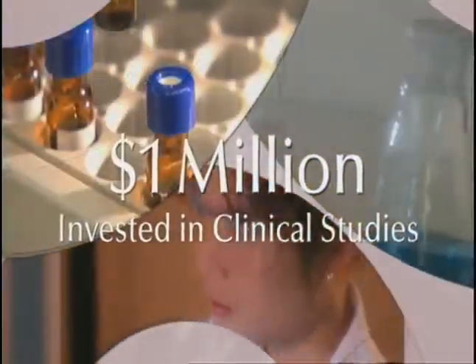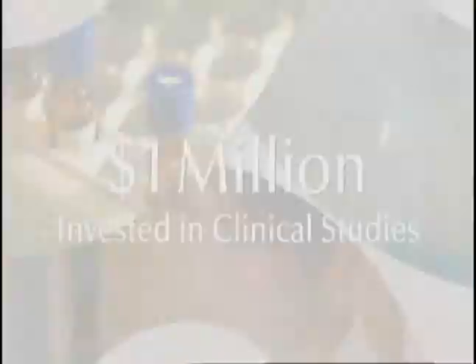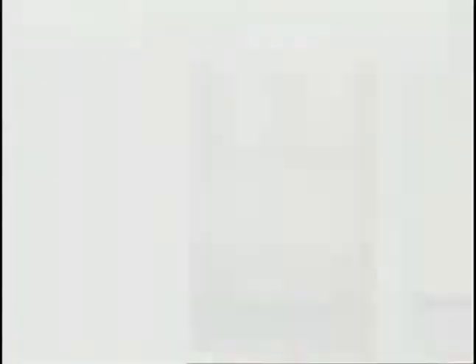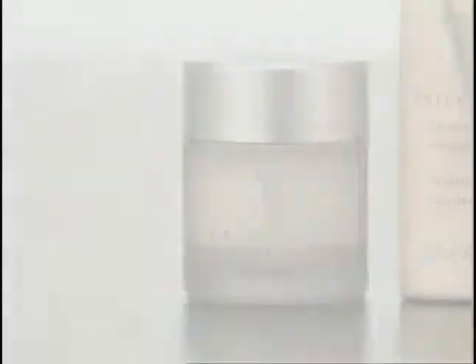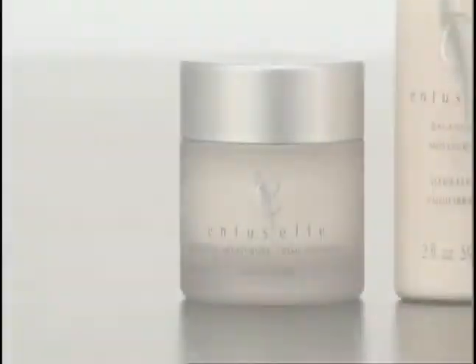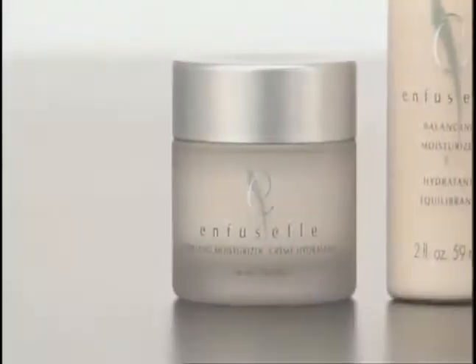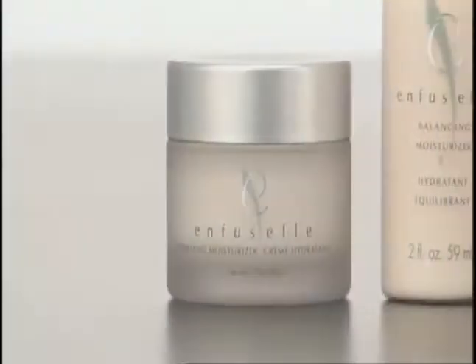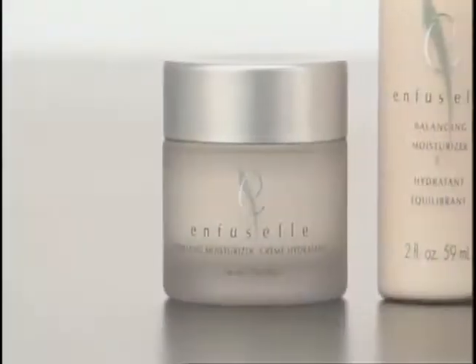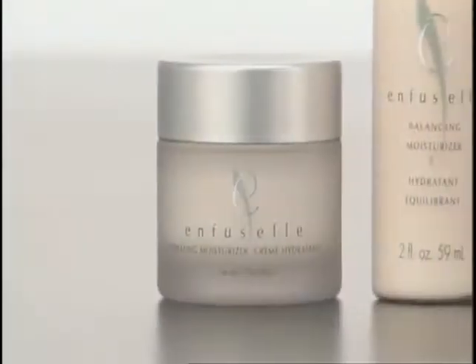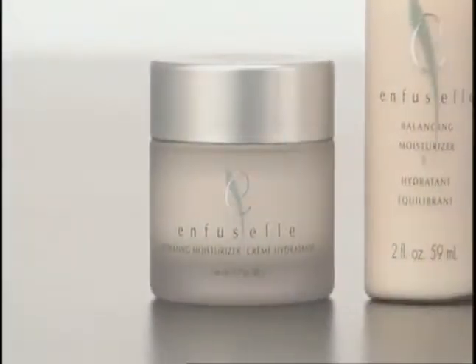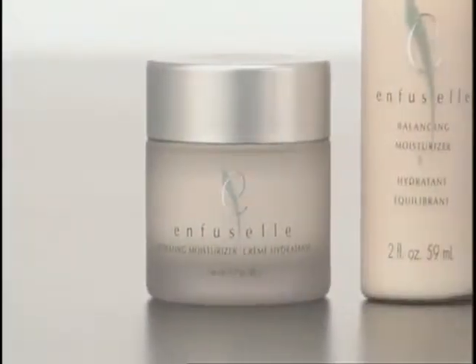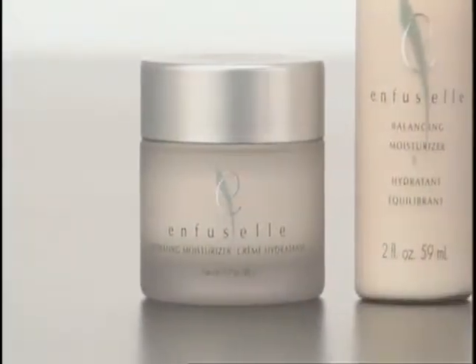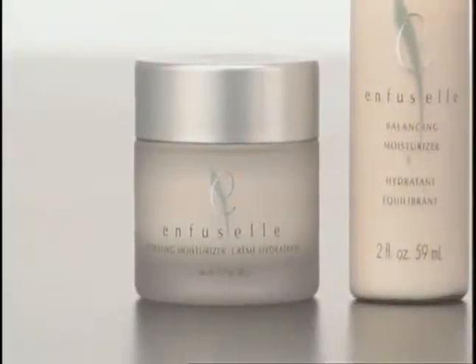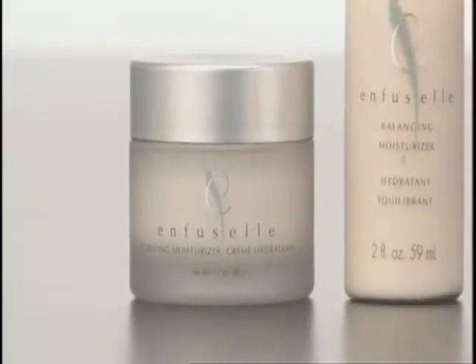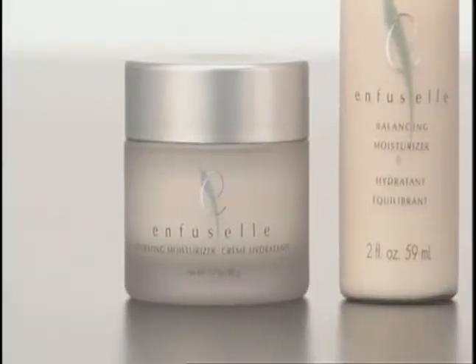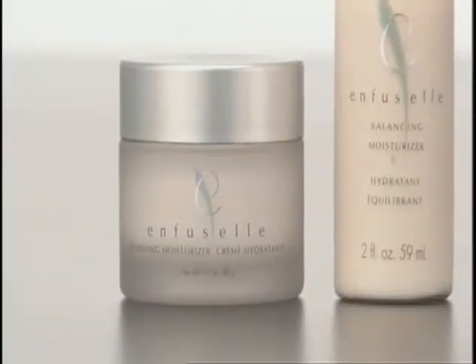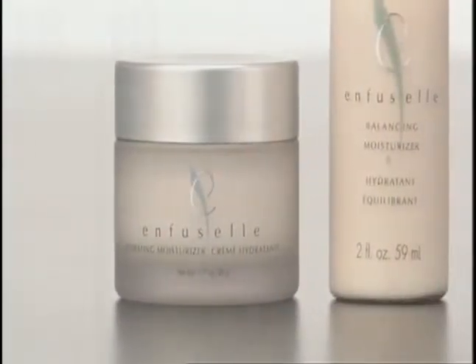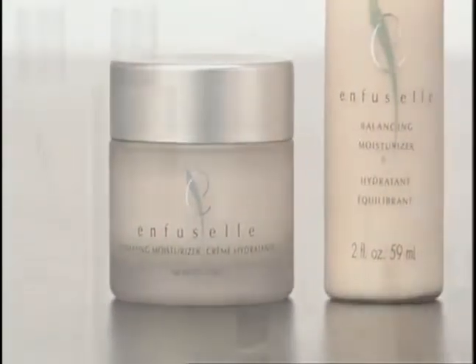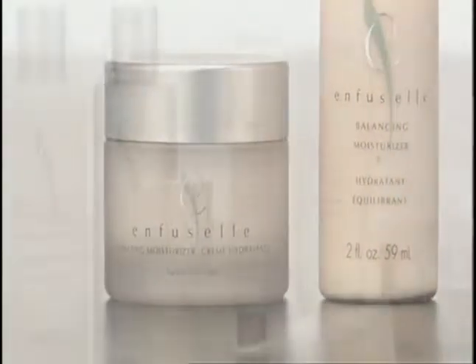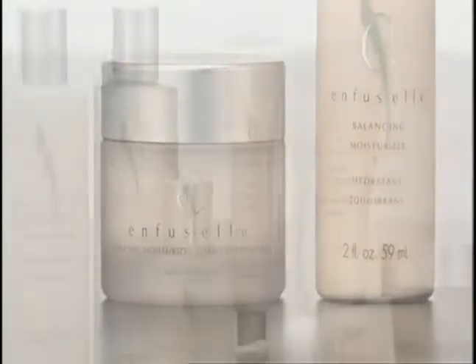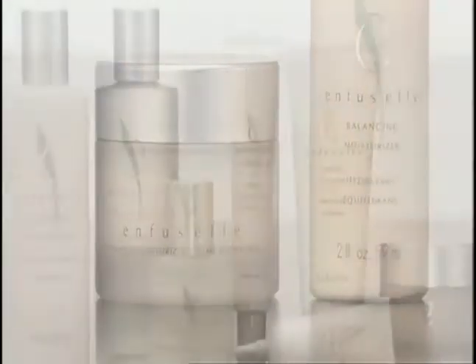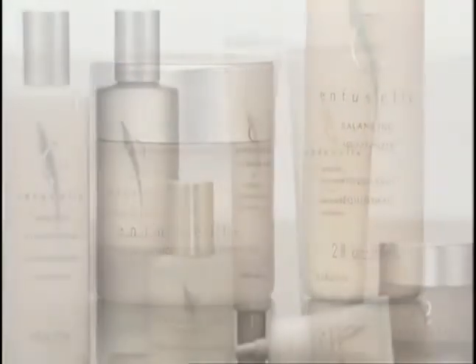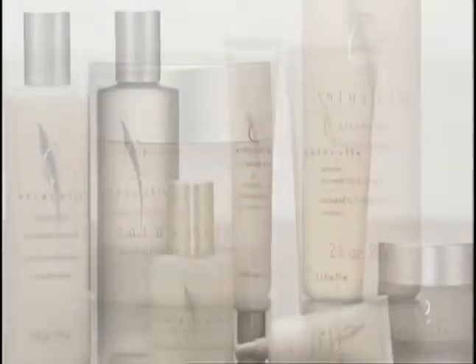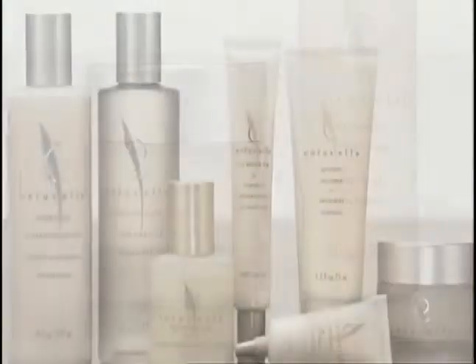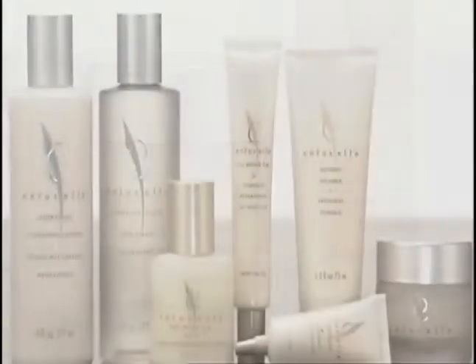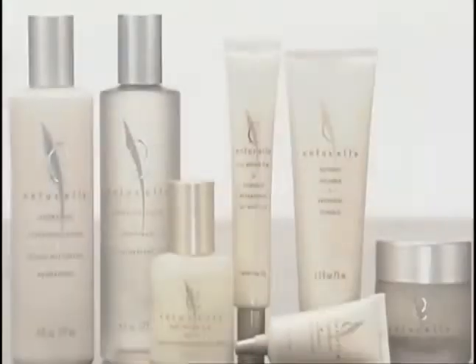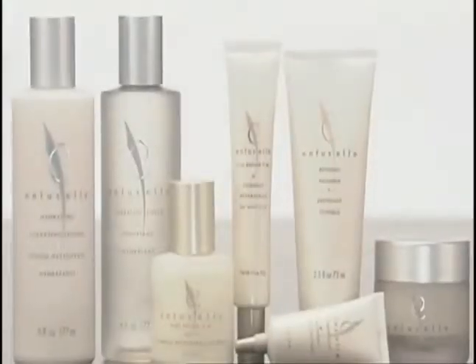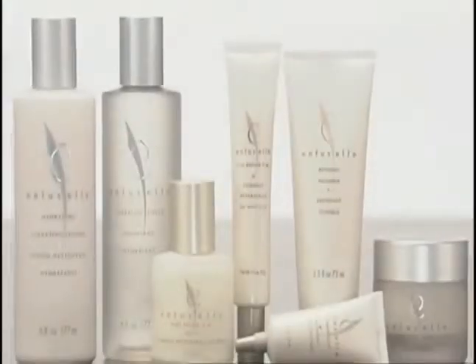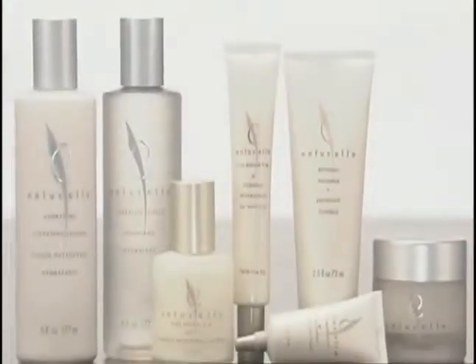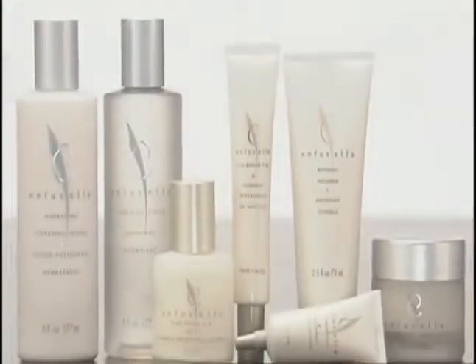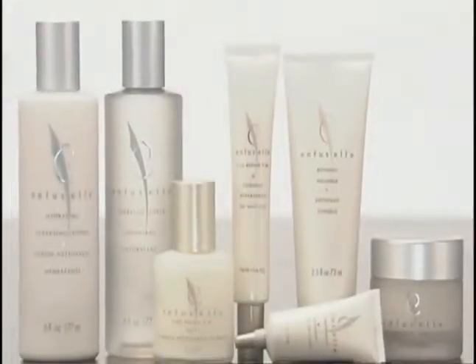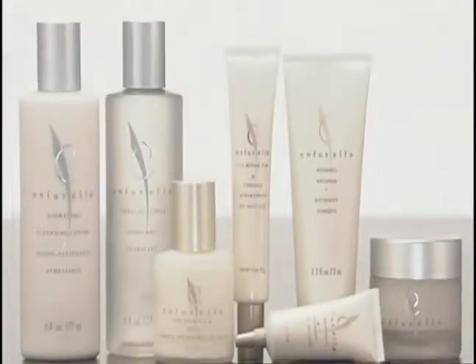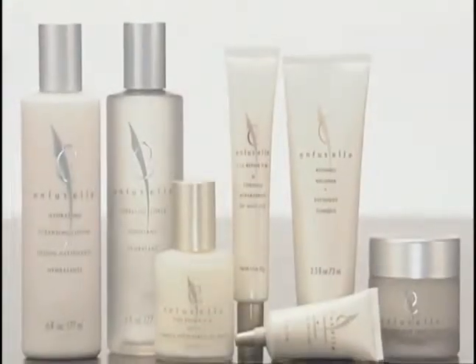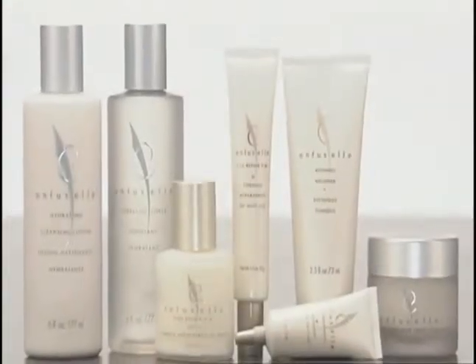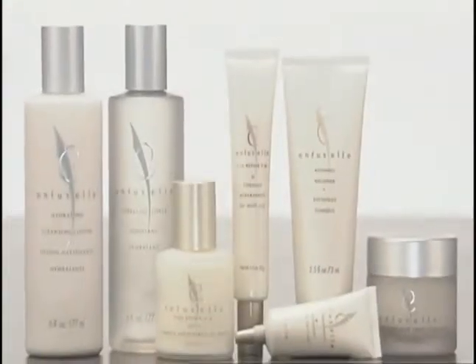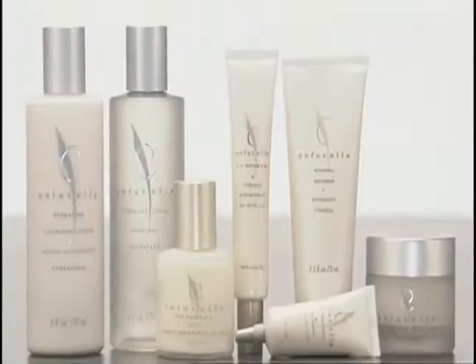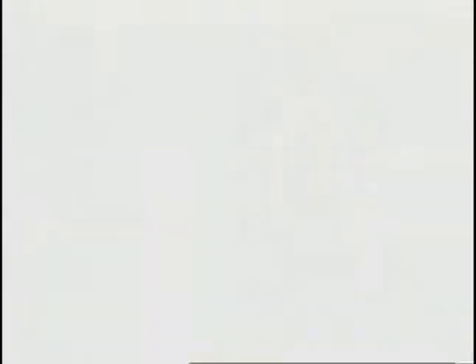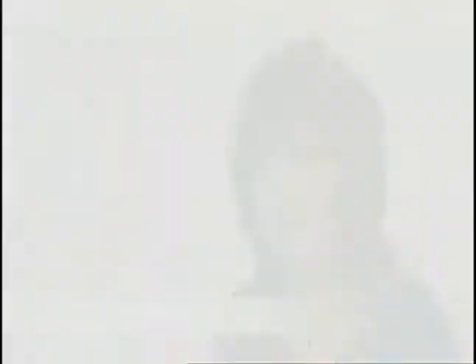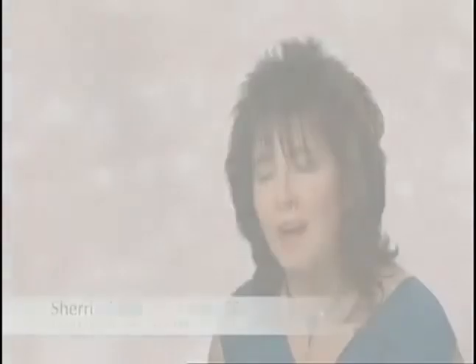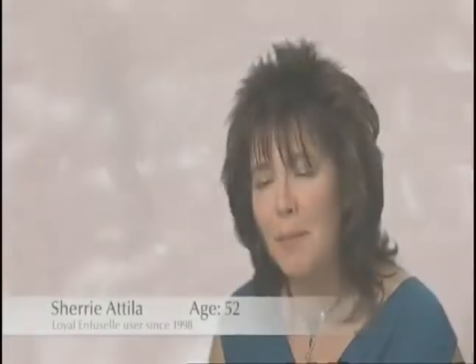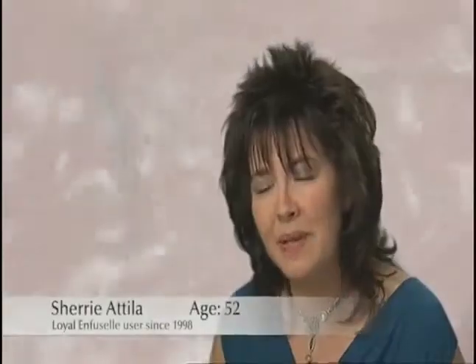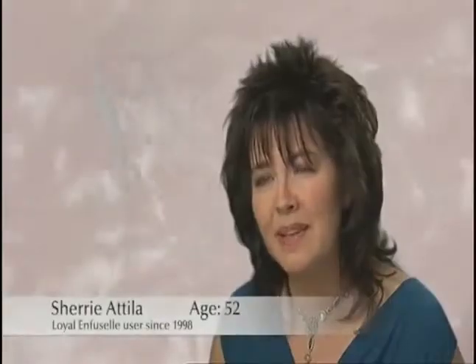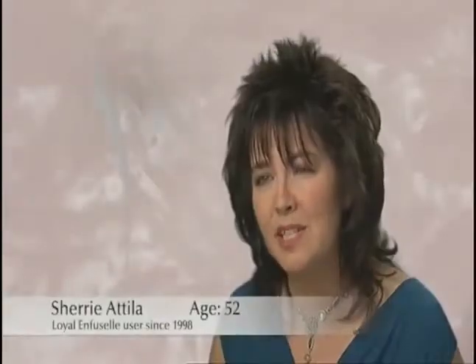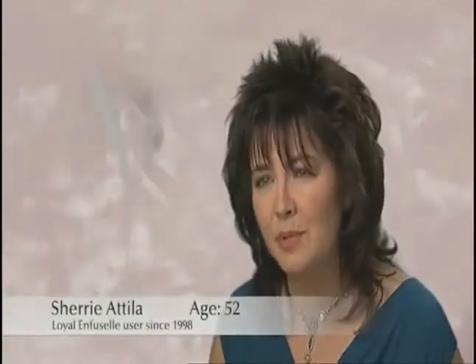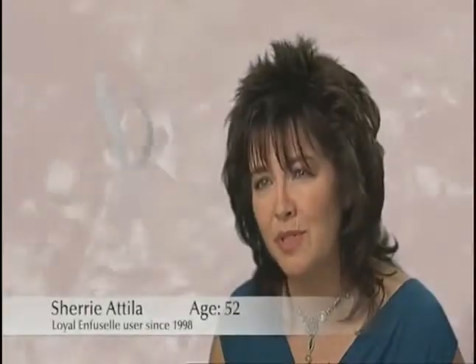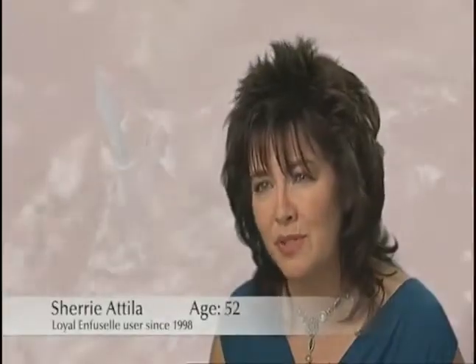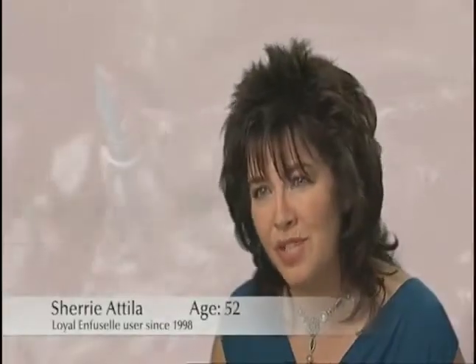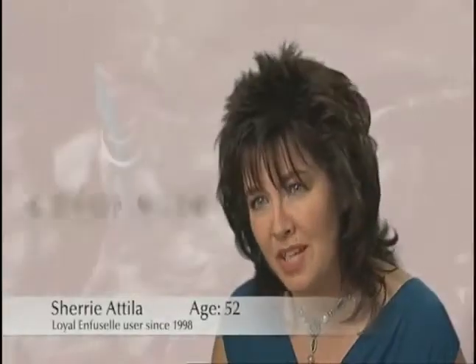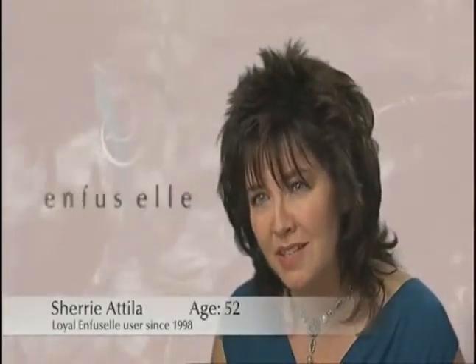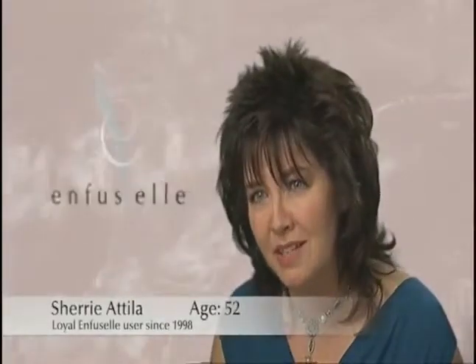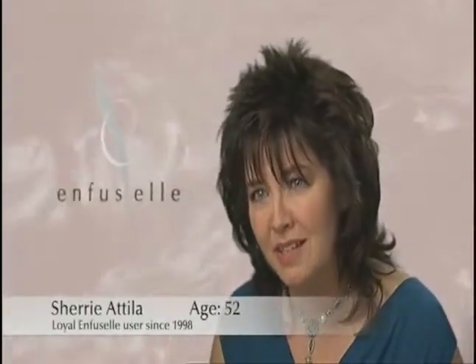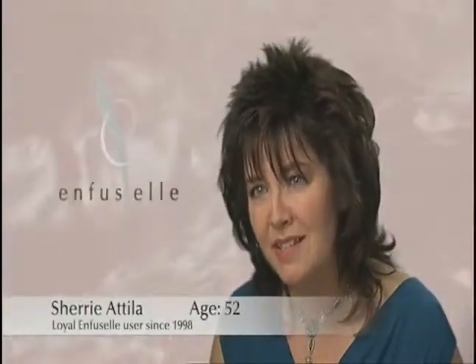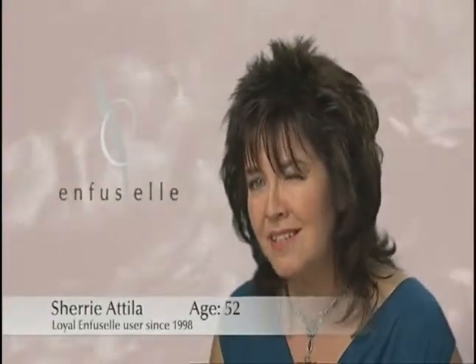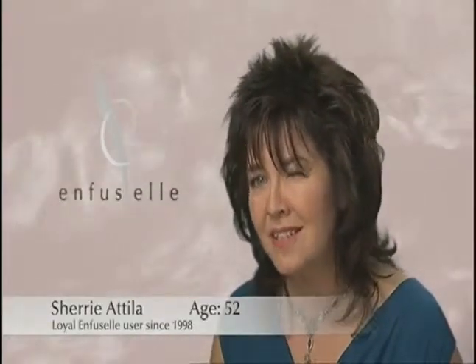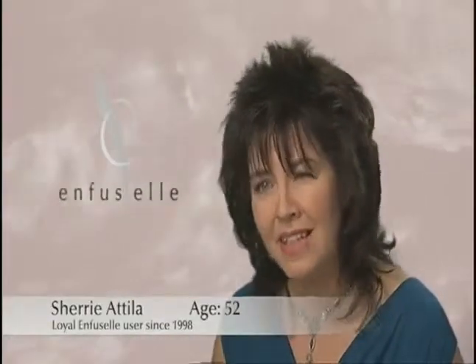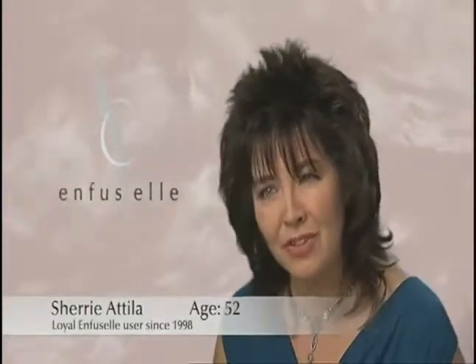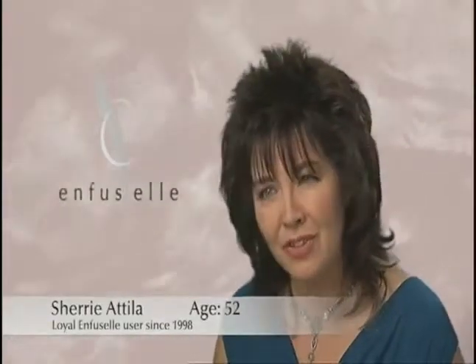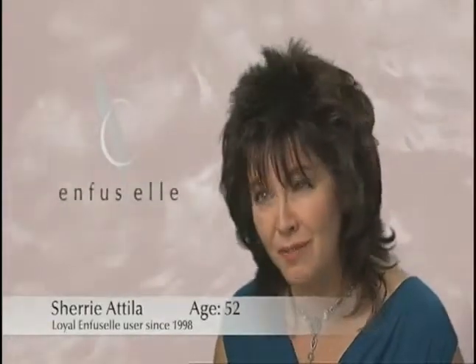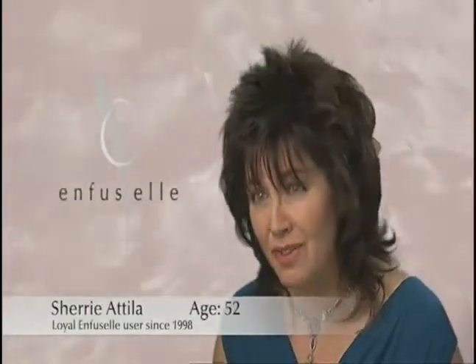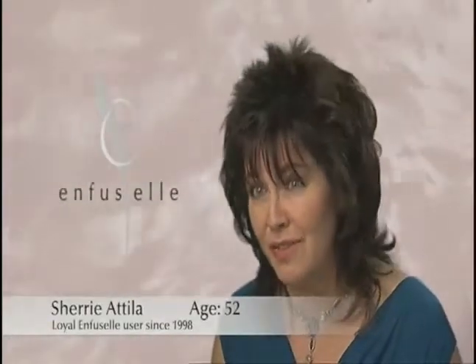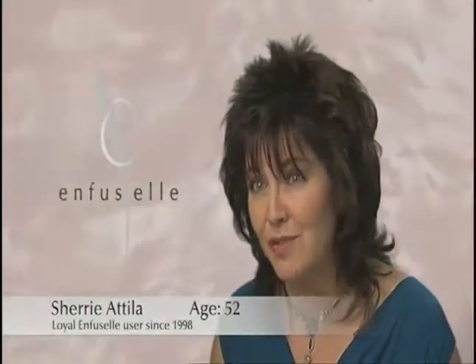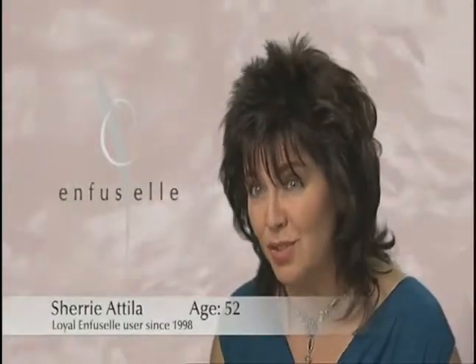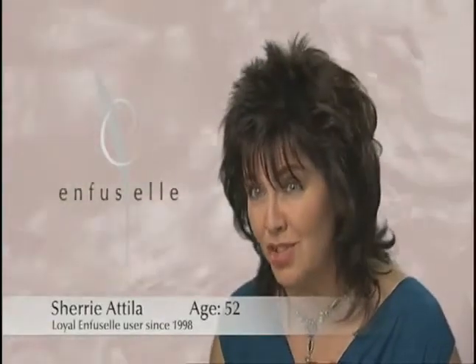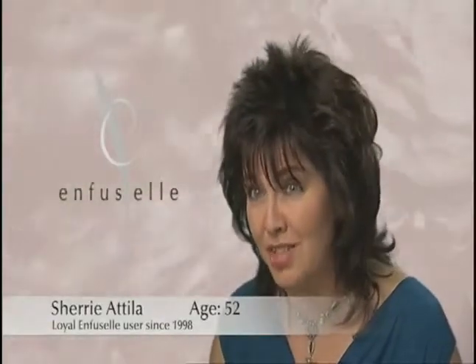If you're choosing a skin care regime, wouldn't you want to choose one where the company producing it is a leader in the field of nutrition?